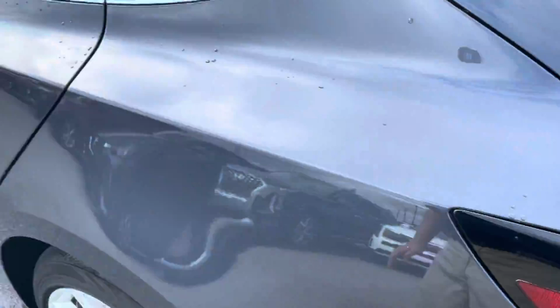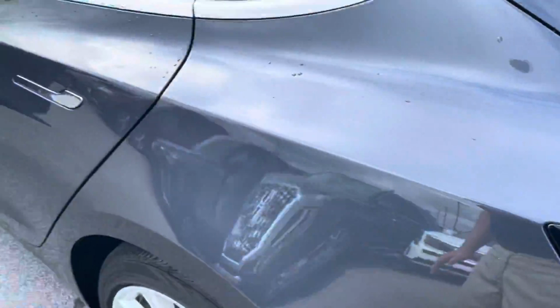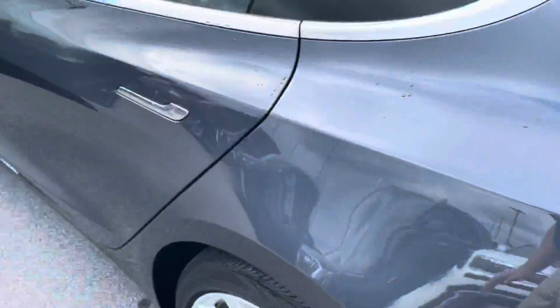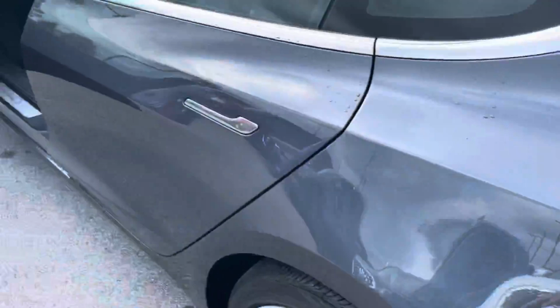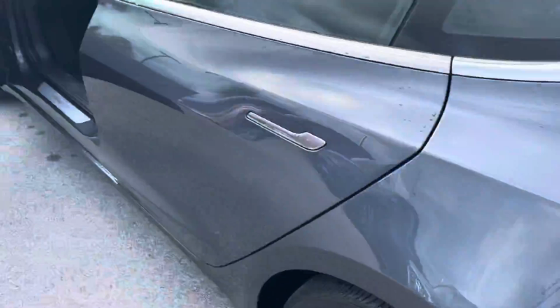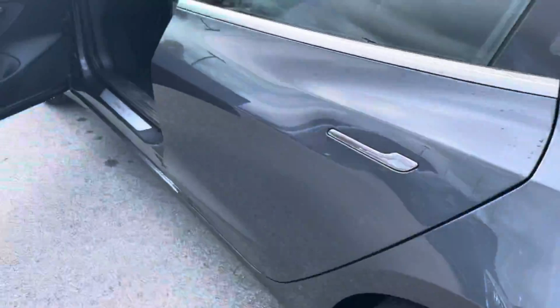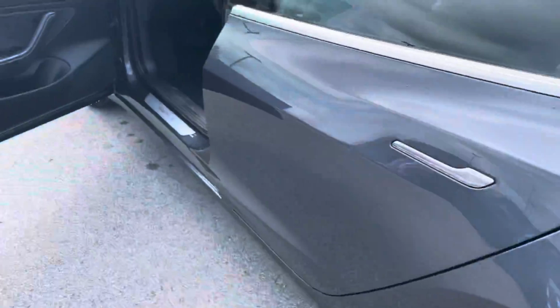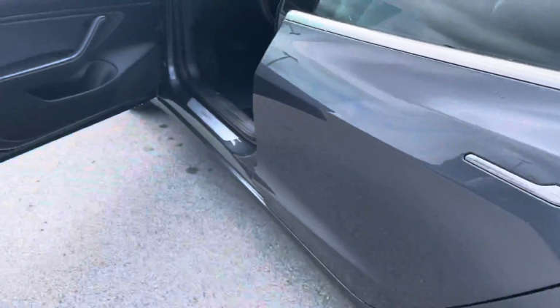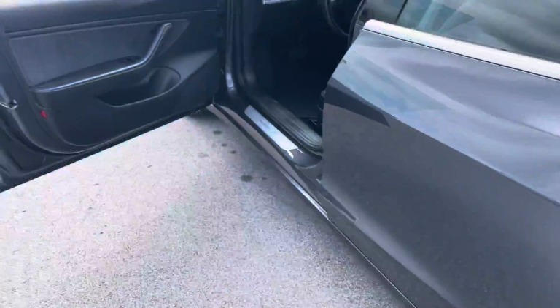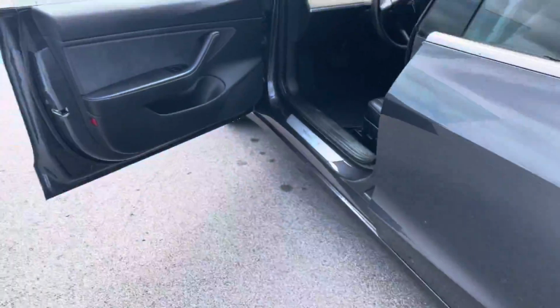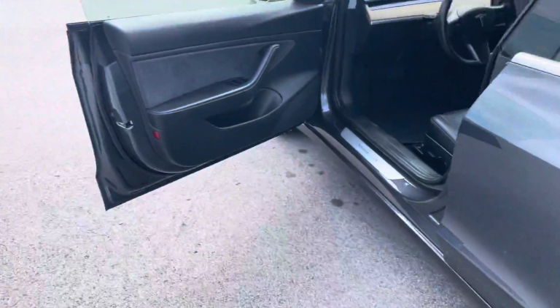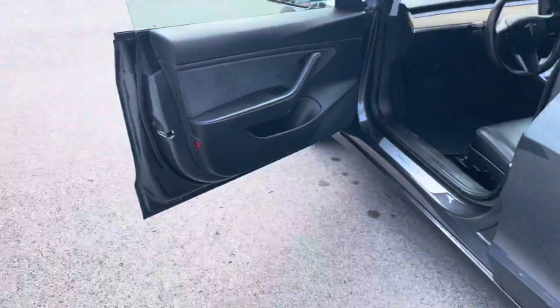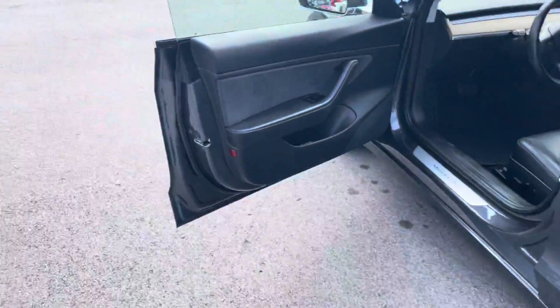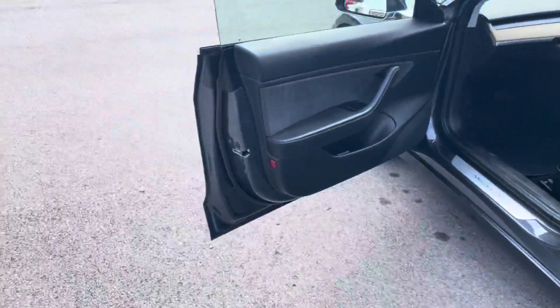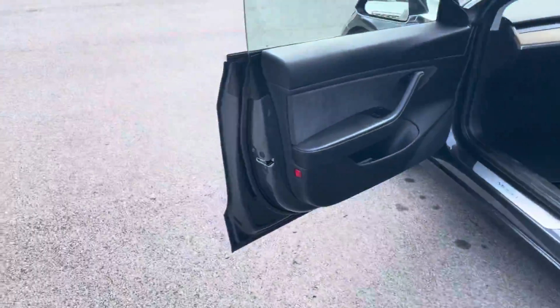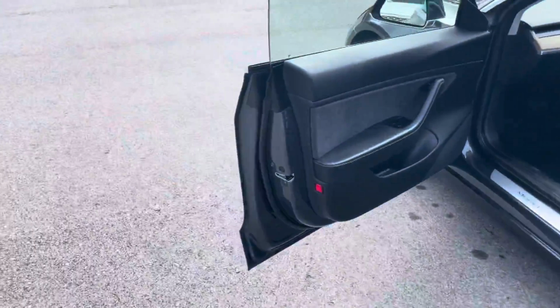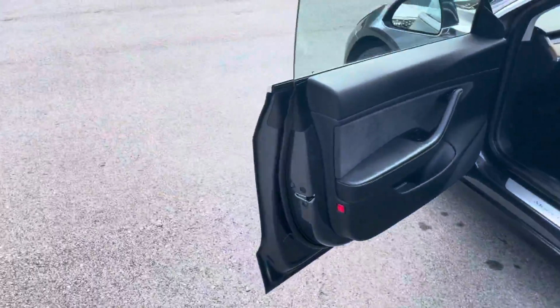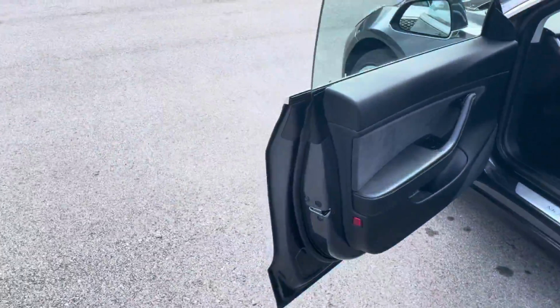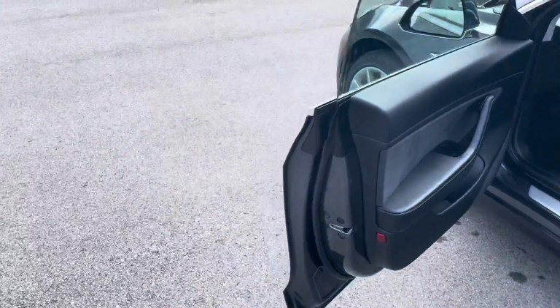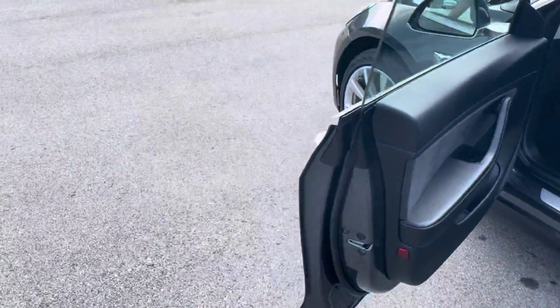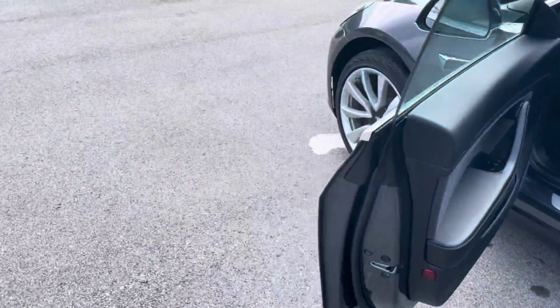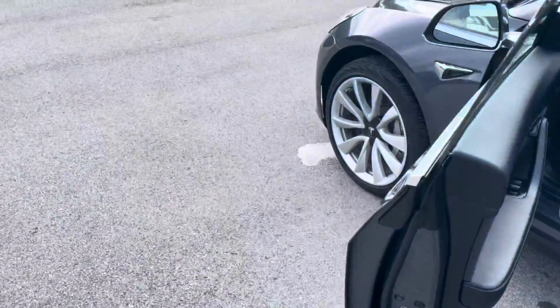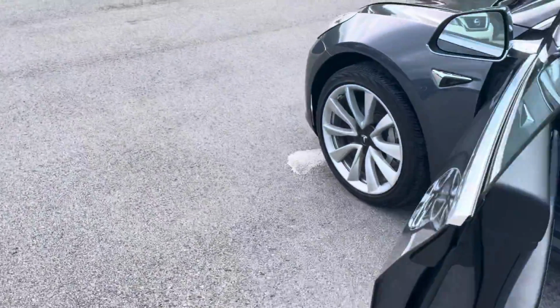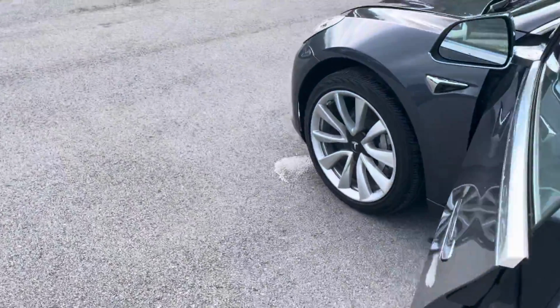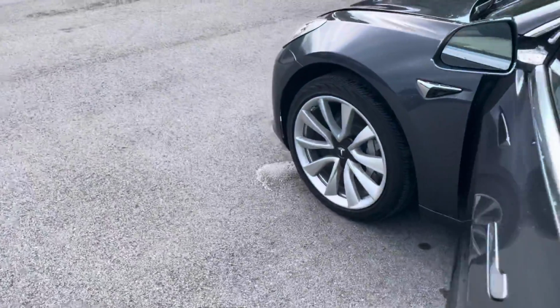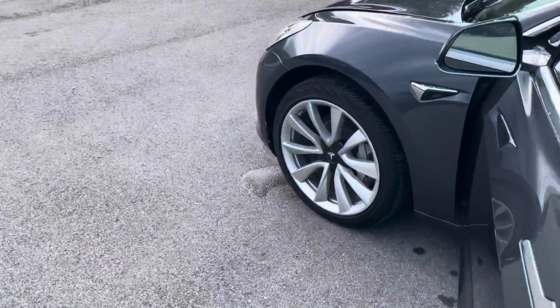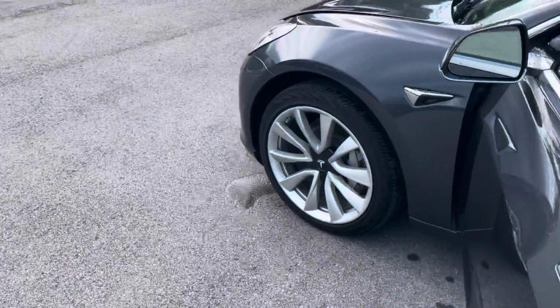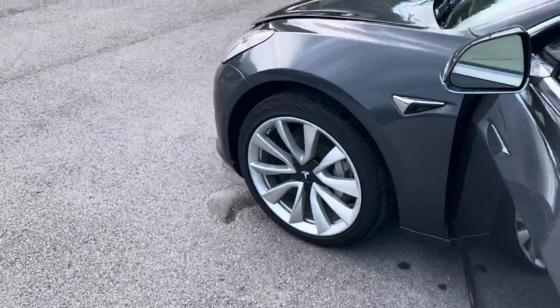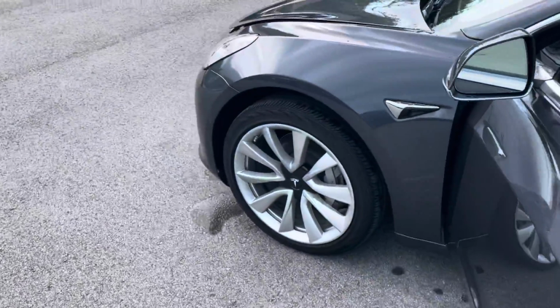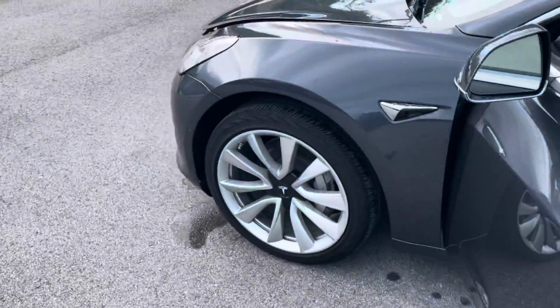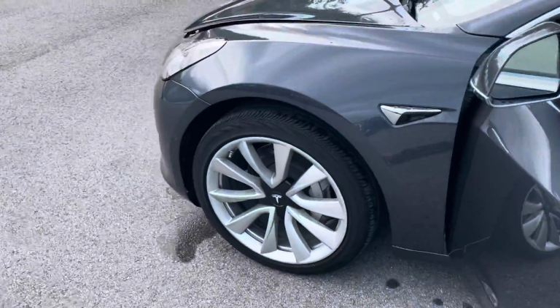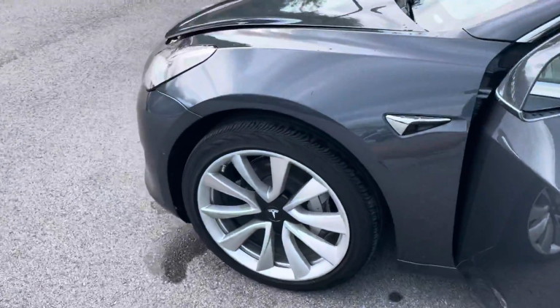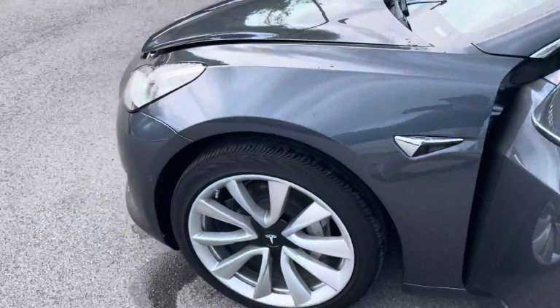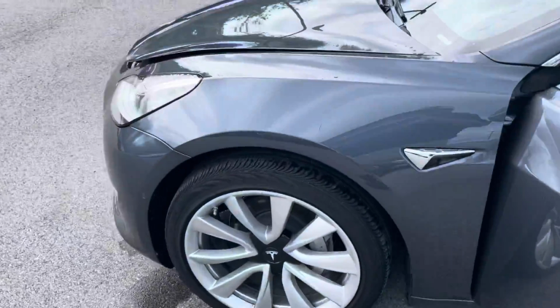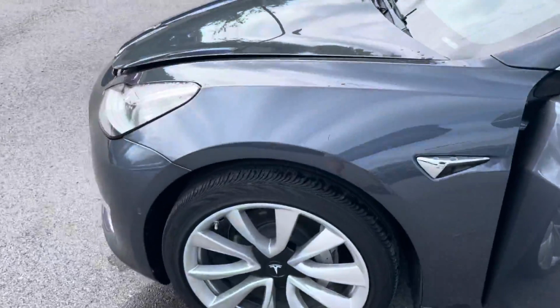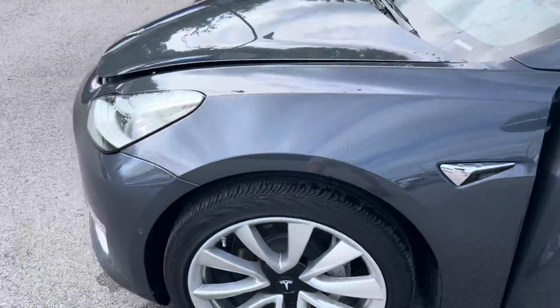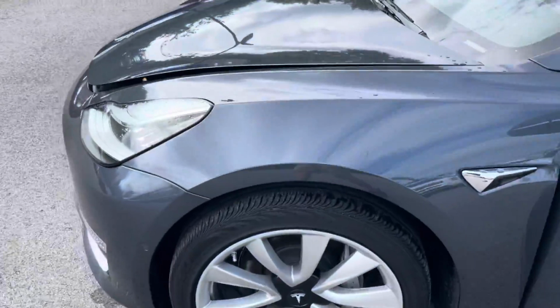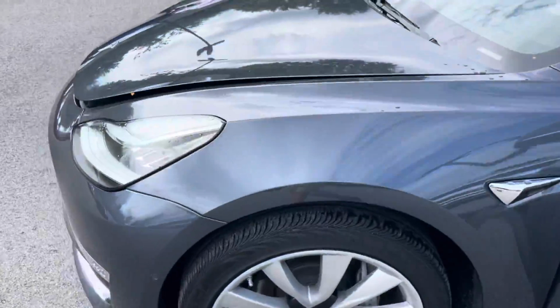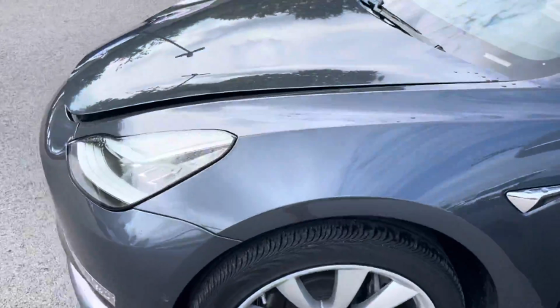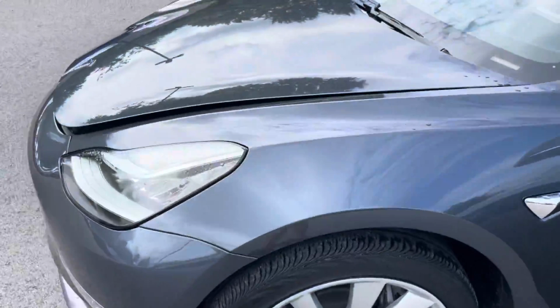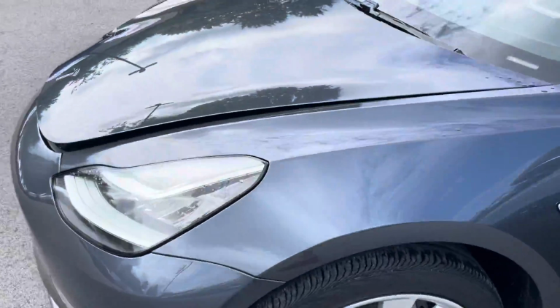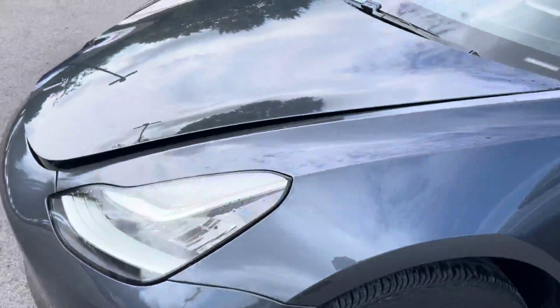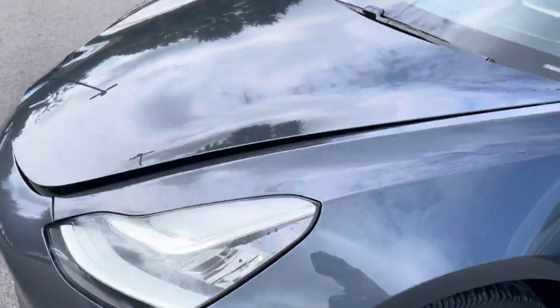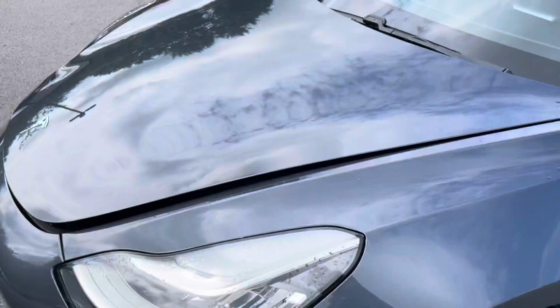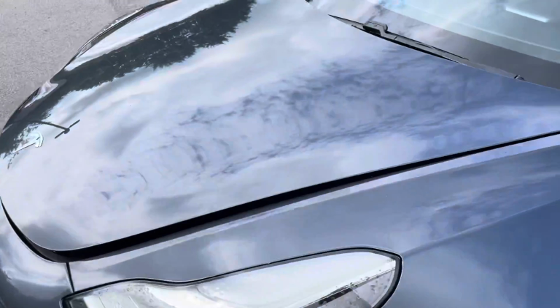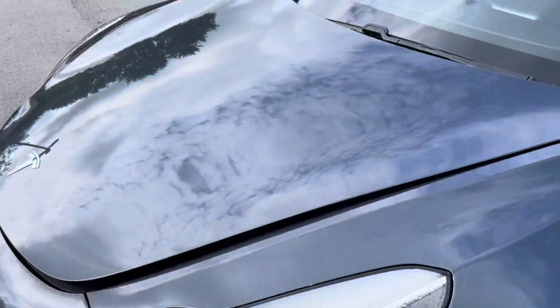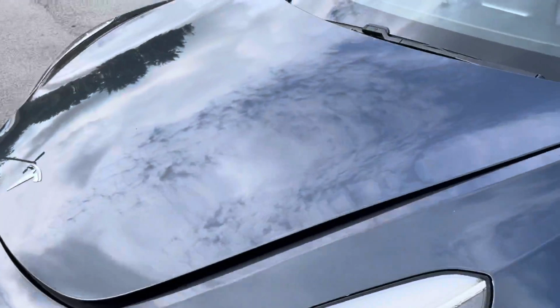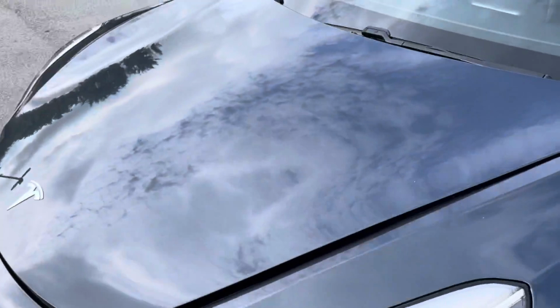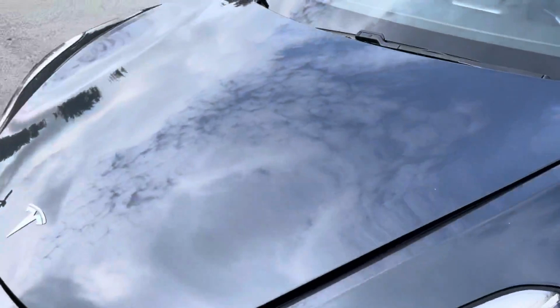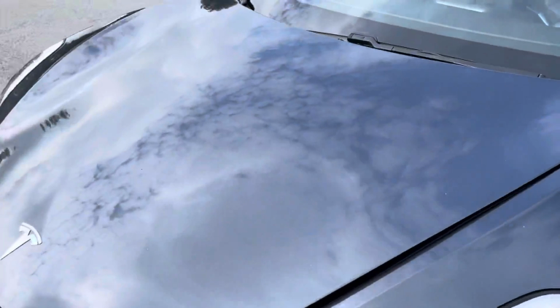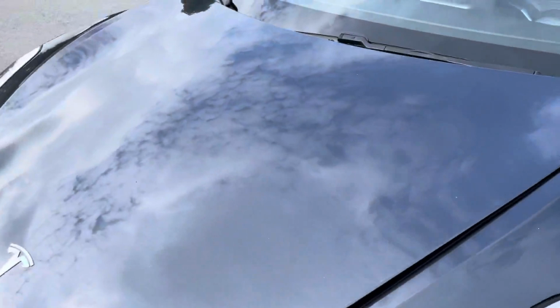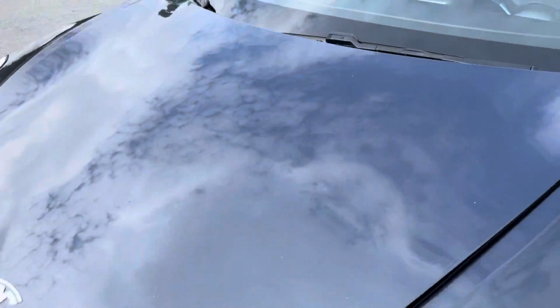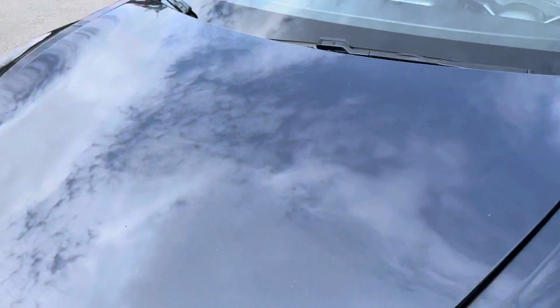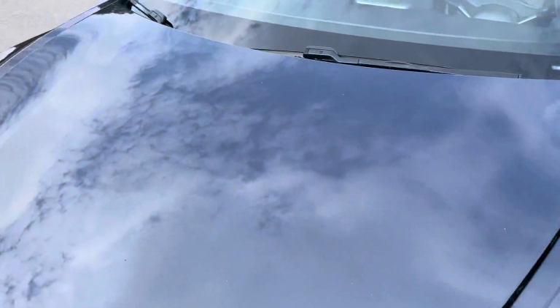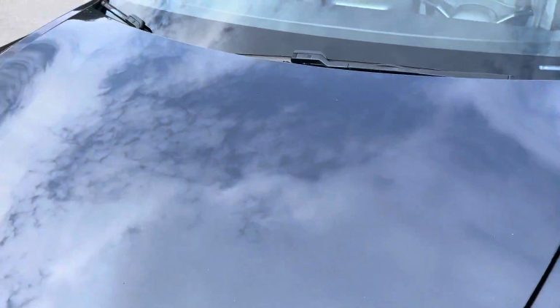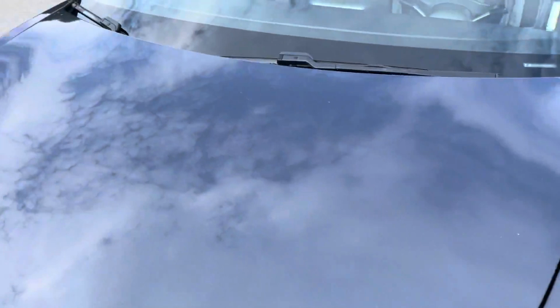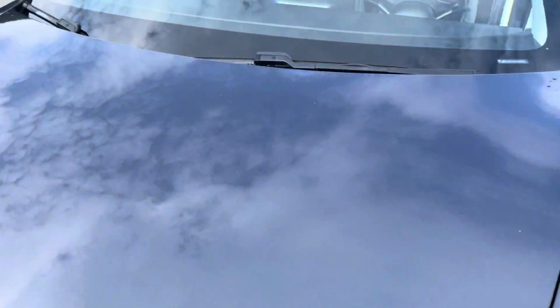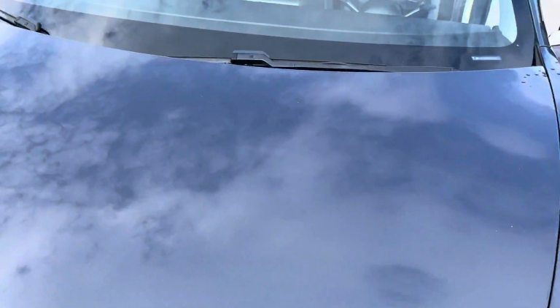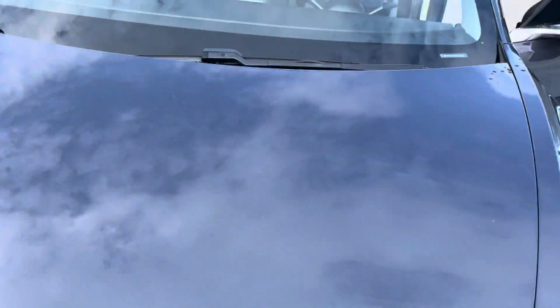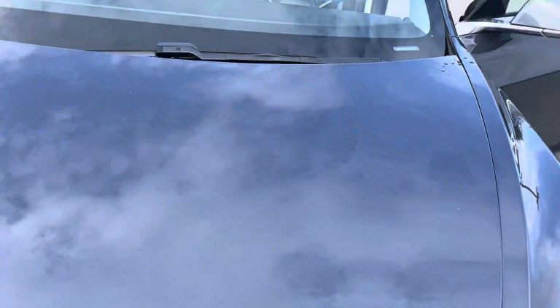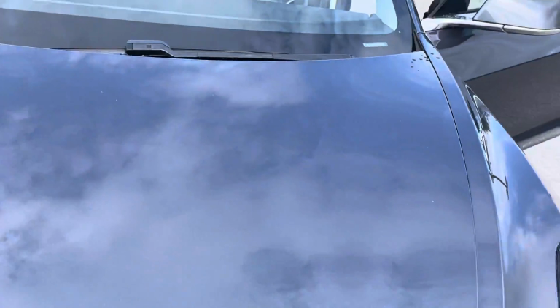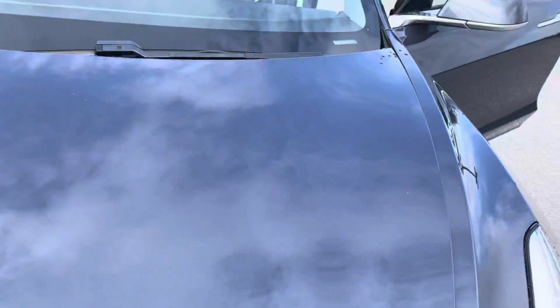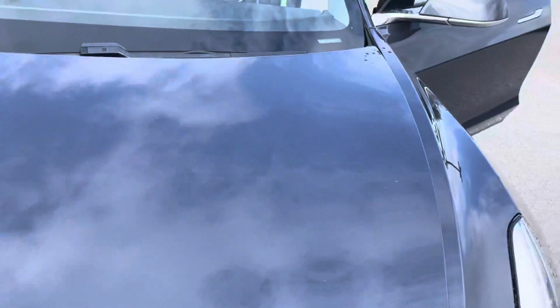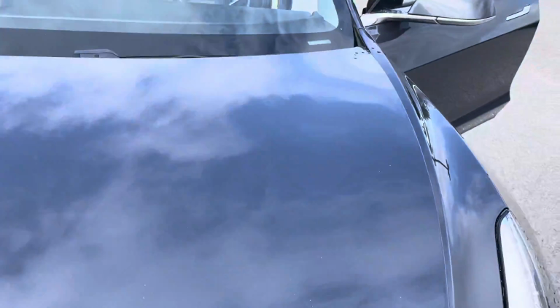Again, five years, 120,000 miles of factory type coverage. You can take it to a Tesla dealership and they're going to honor that warranty for you.